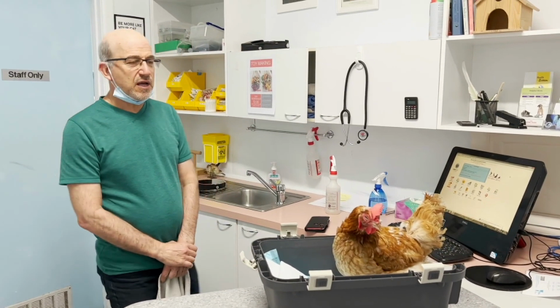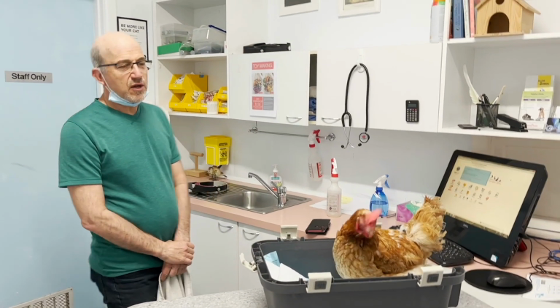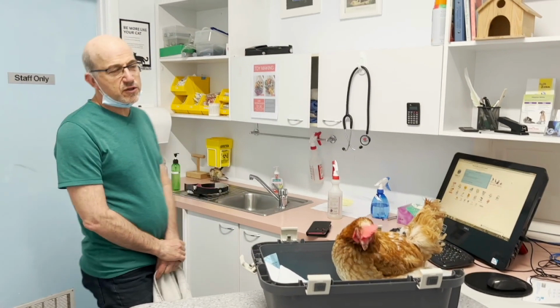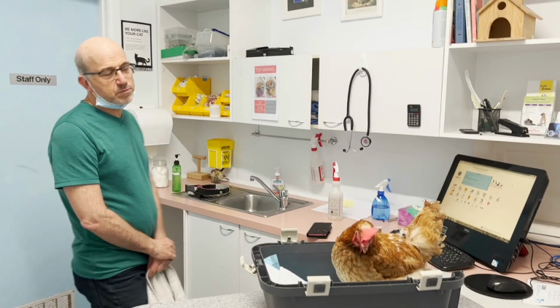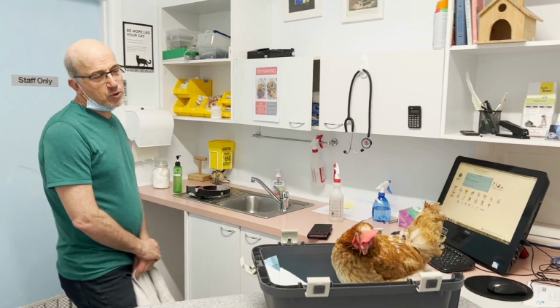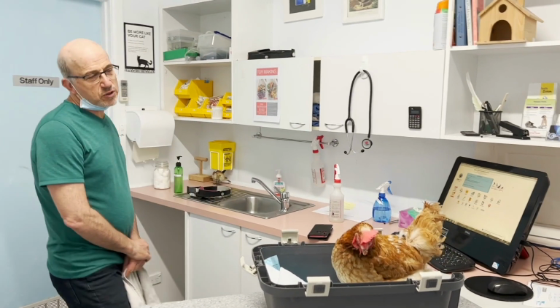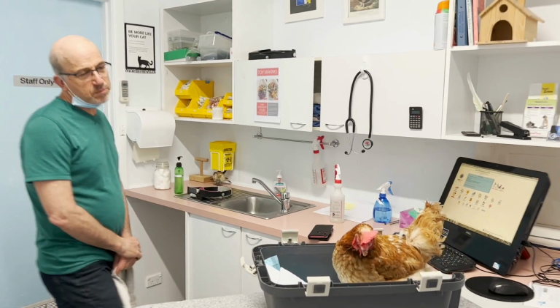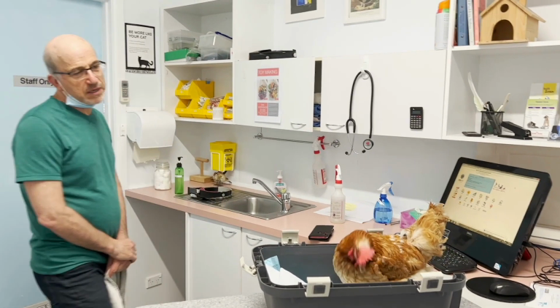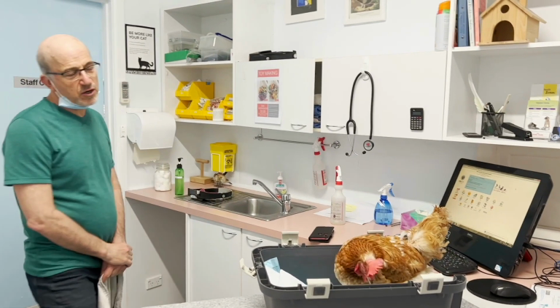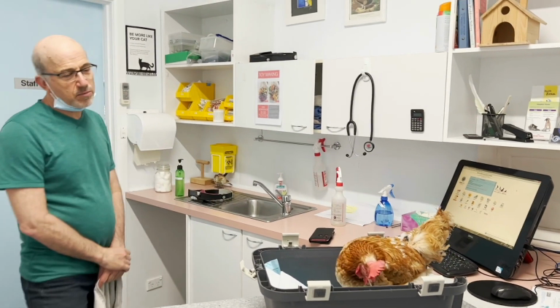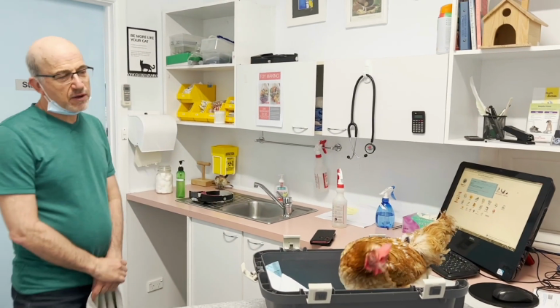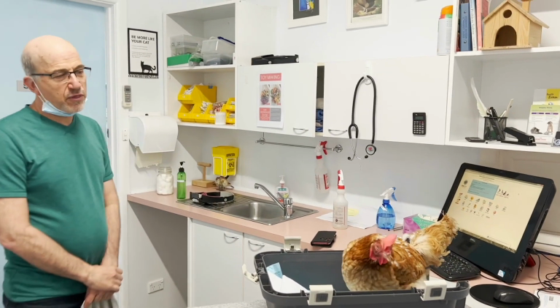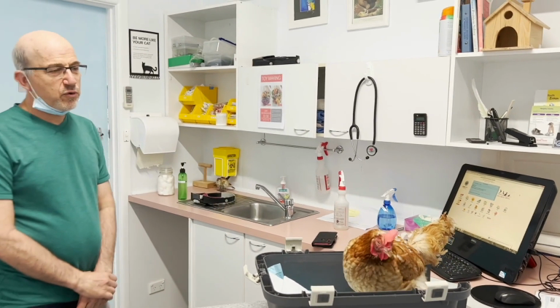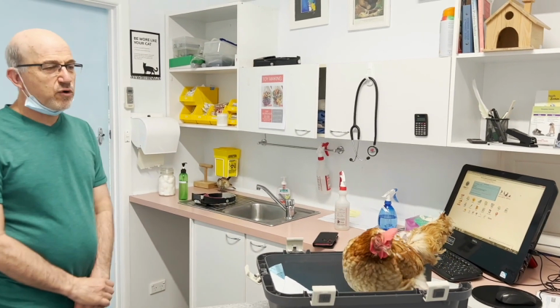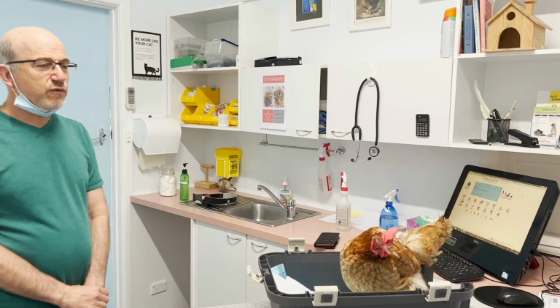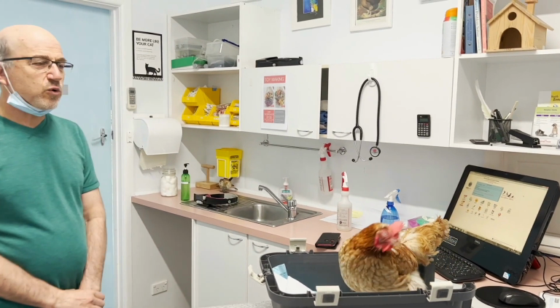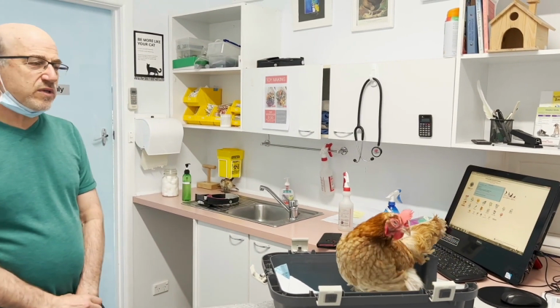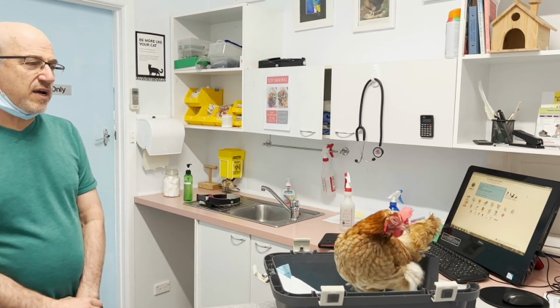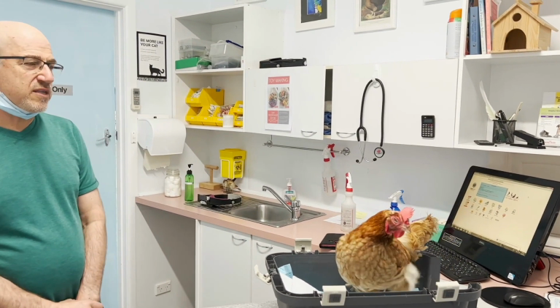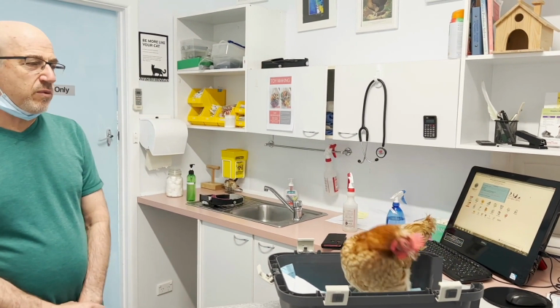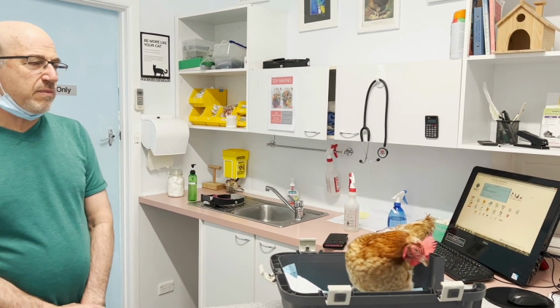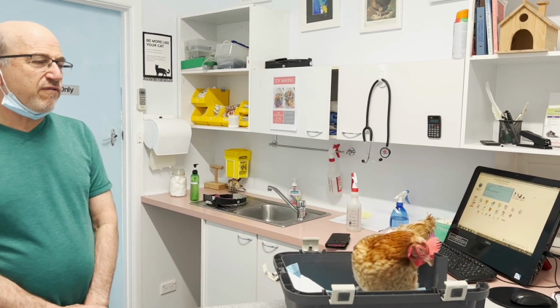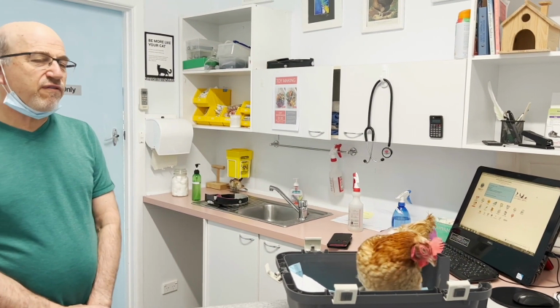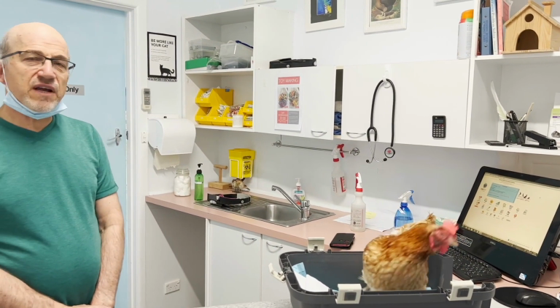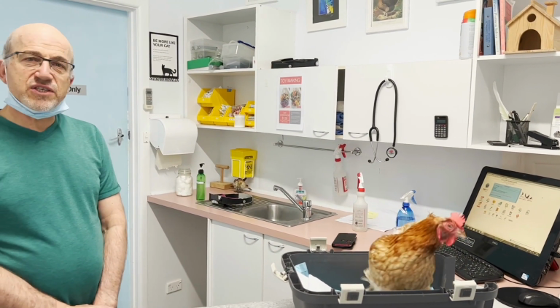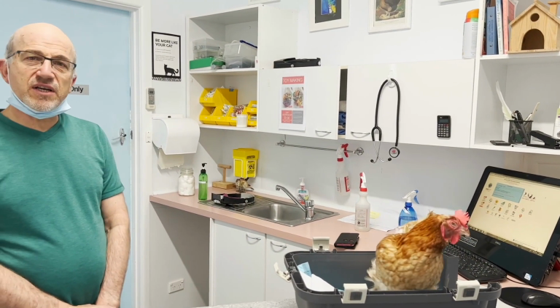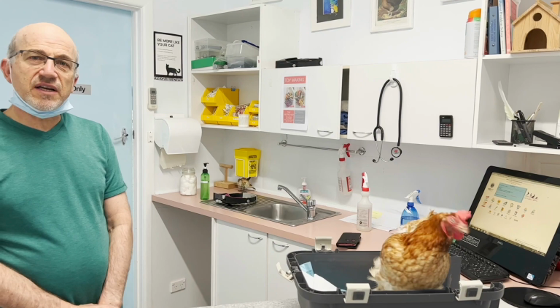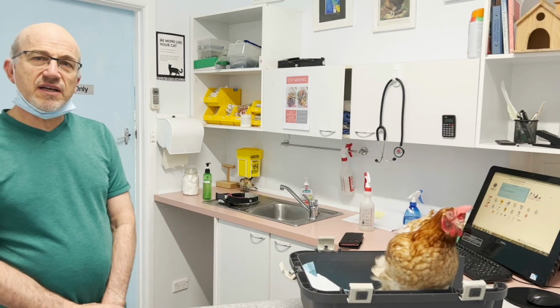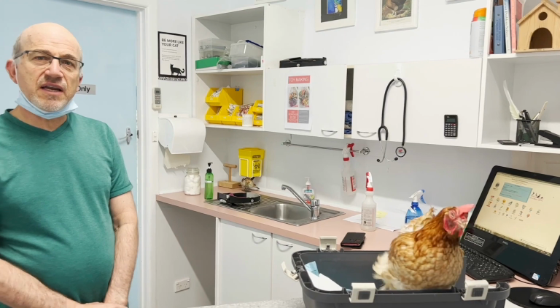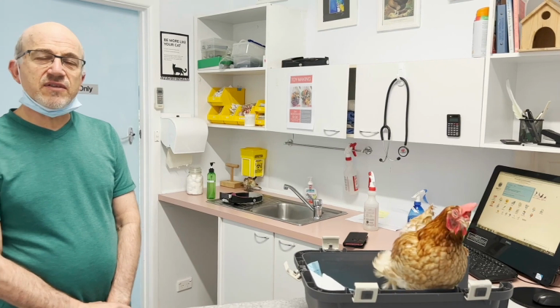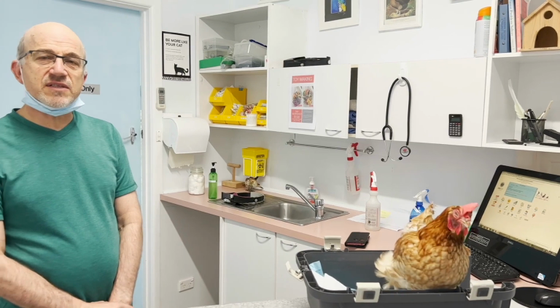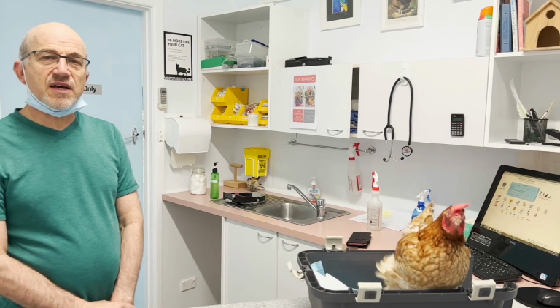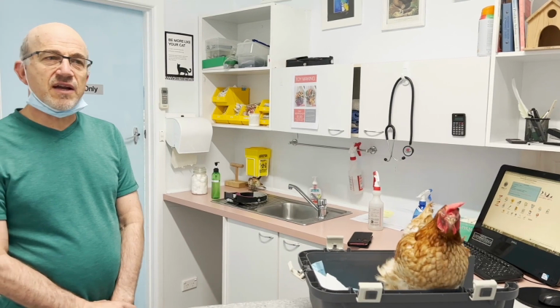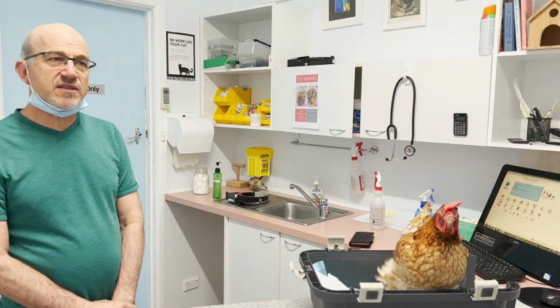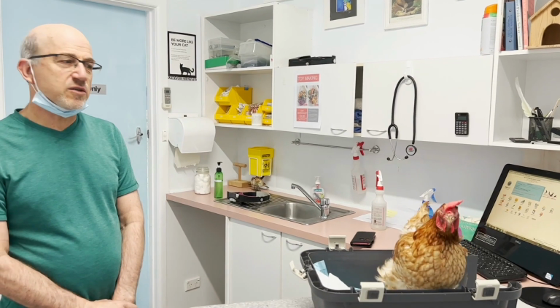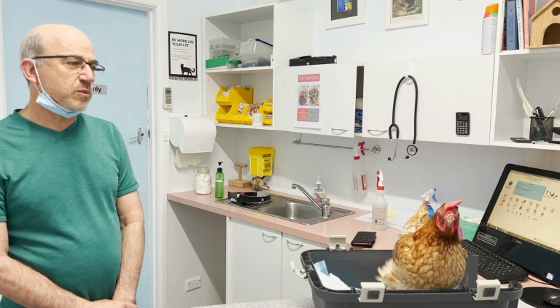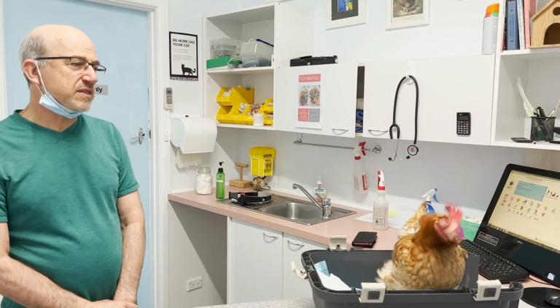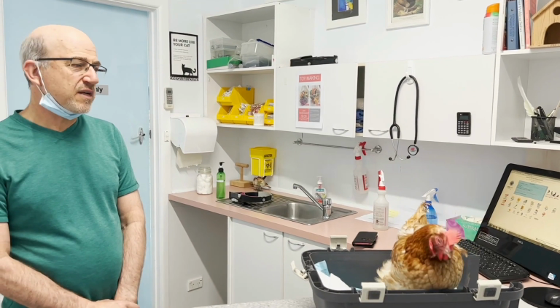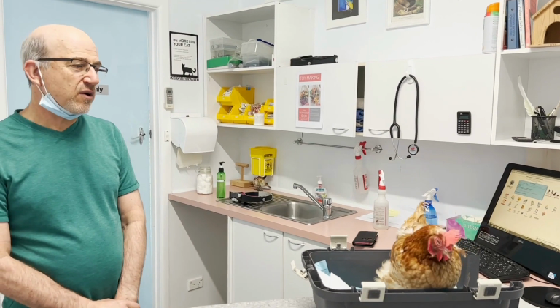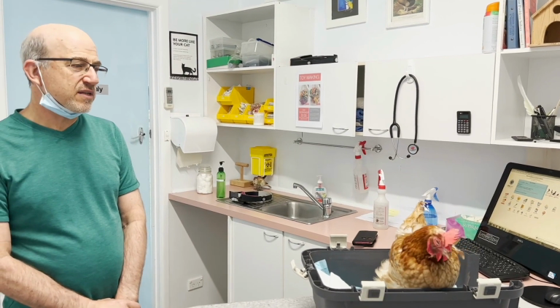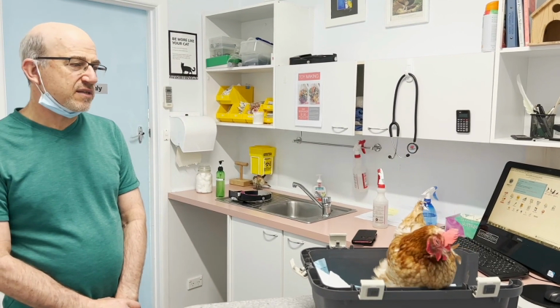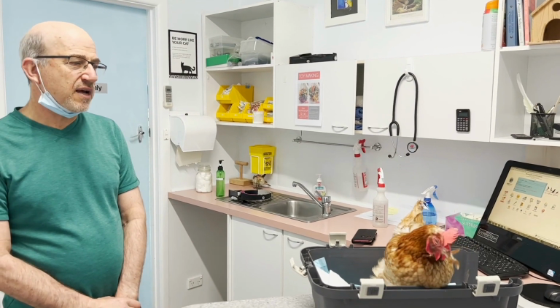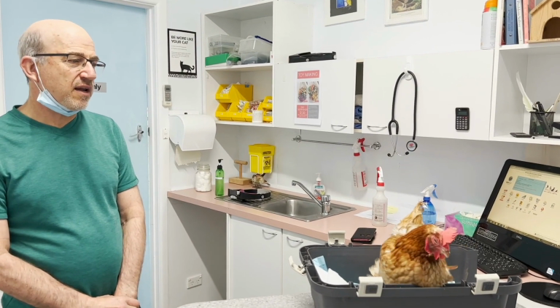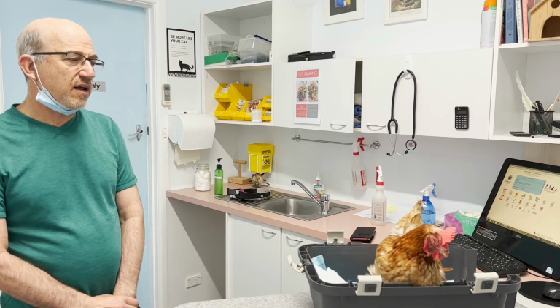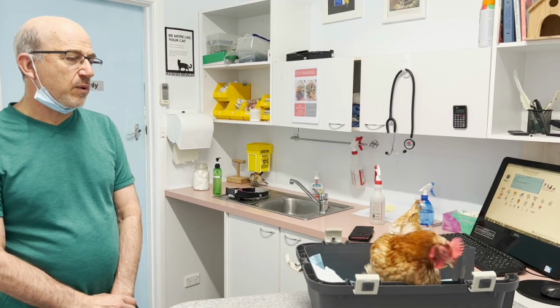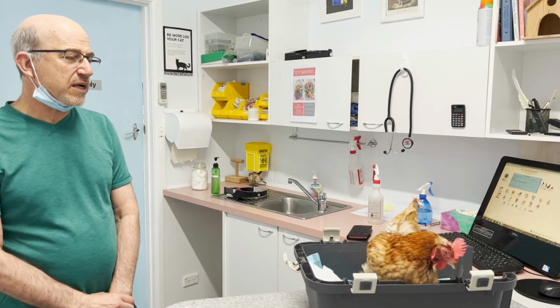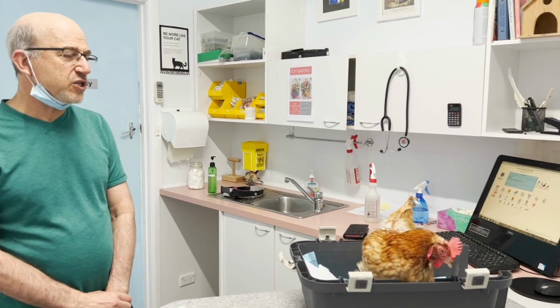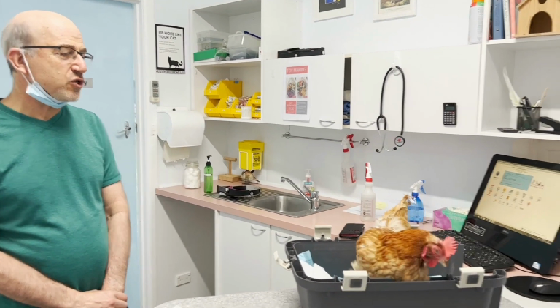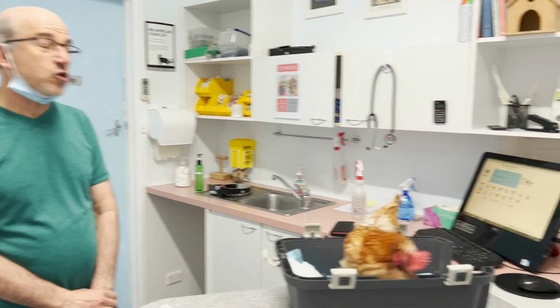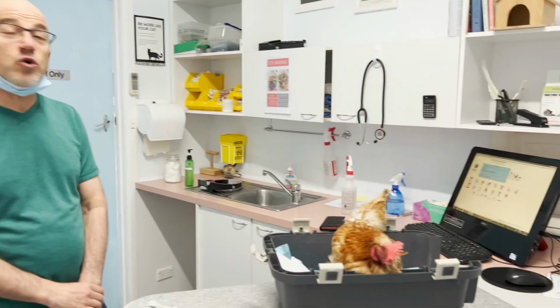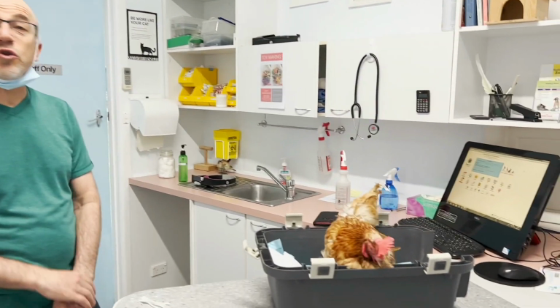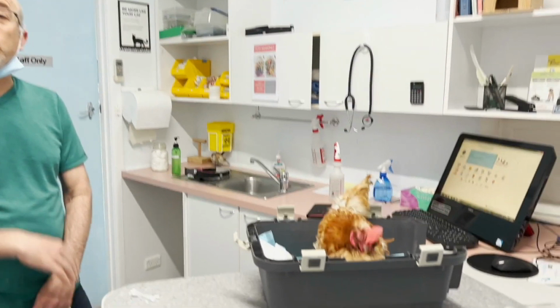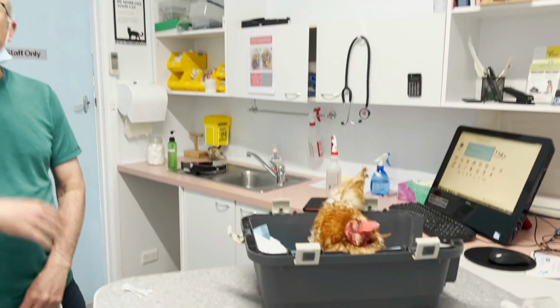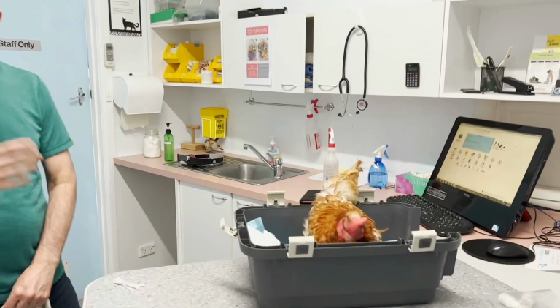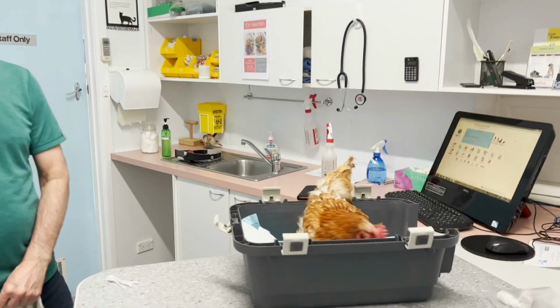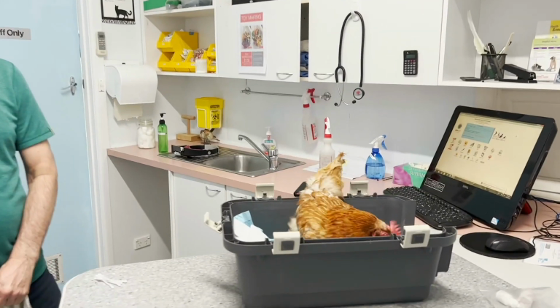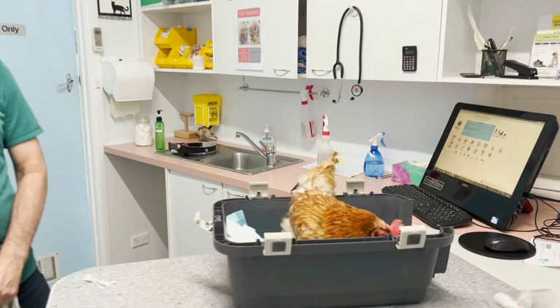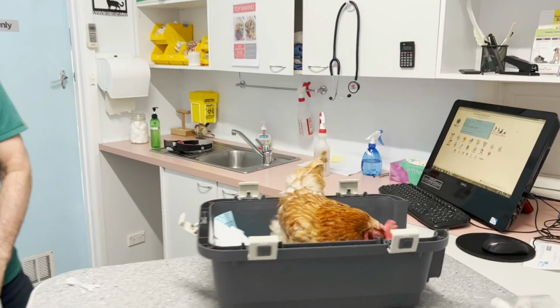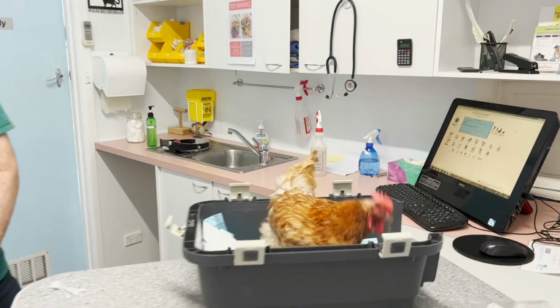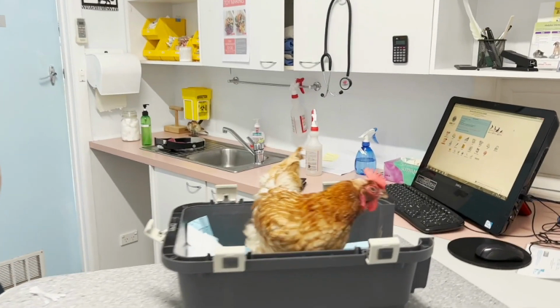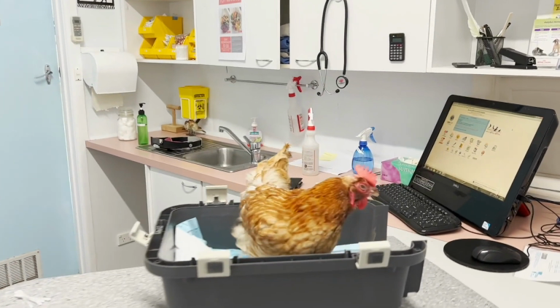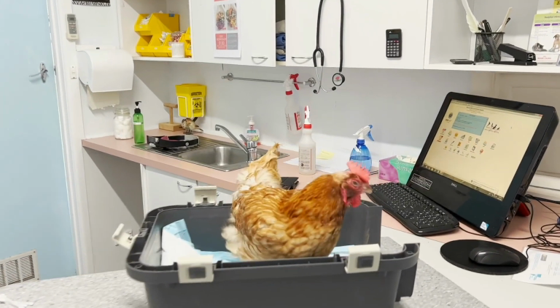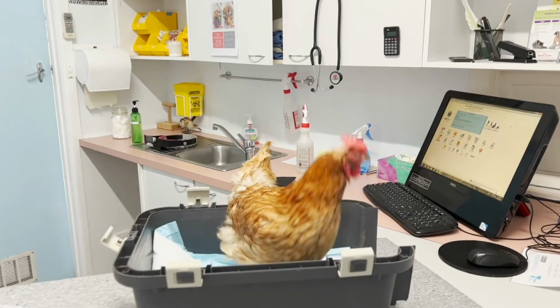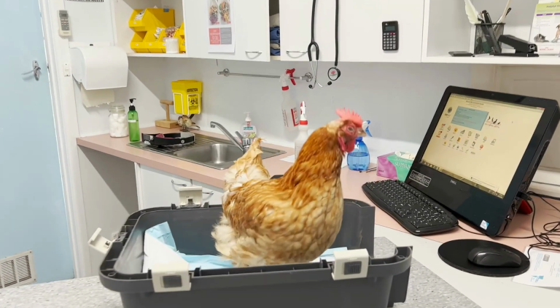This bird's been here about three or four days and we've been flushing and cleaning the sinuses with sterile saline. We actually turn the bird upside down and flush it.